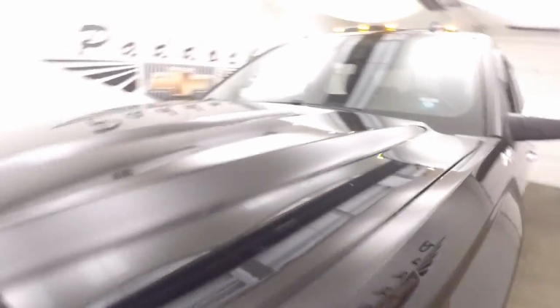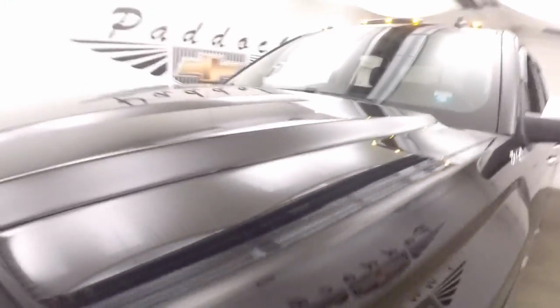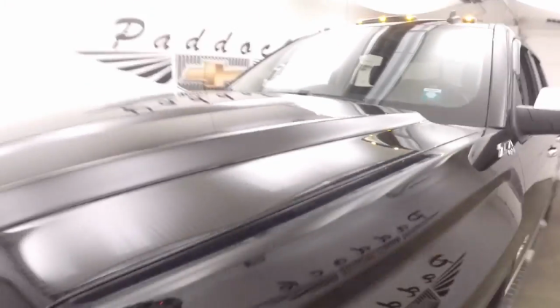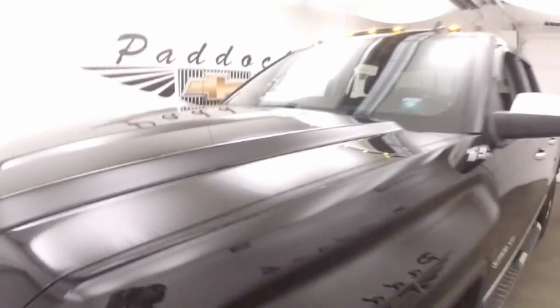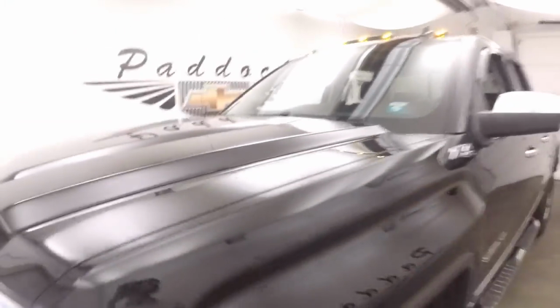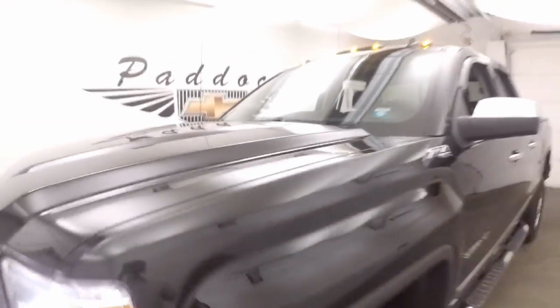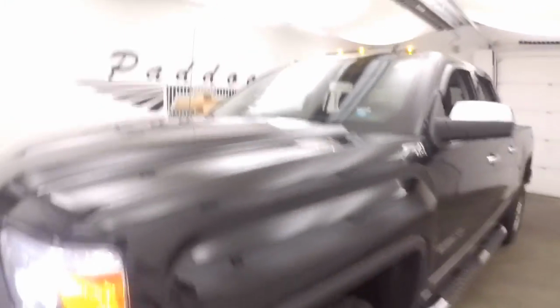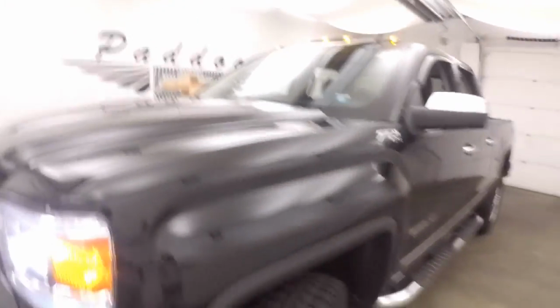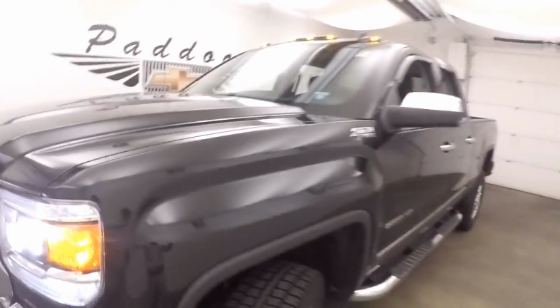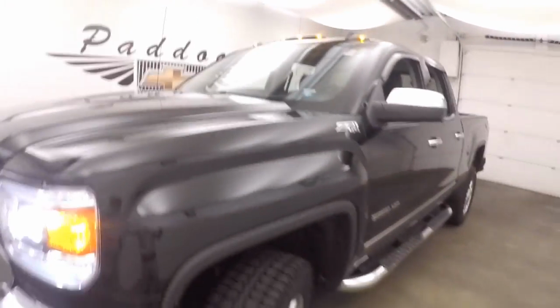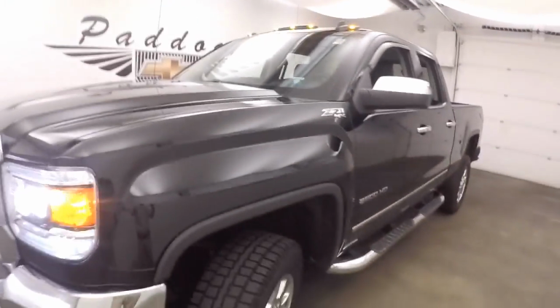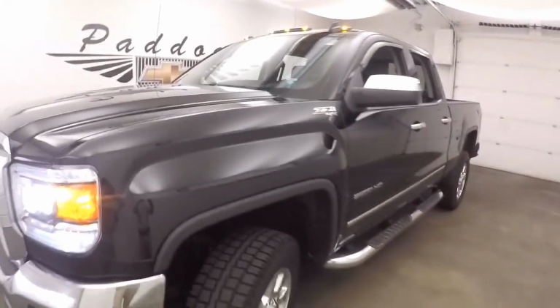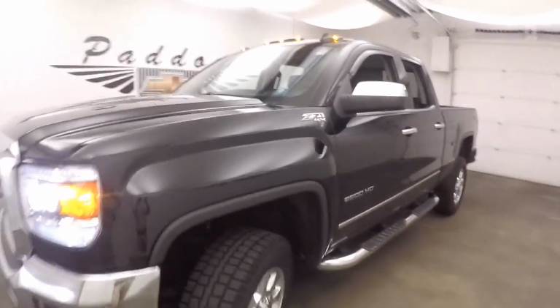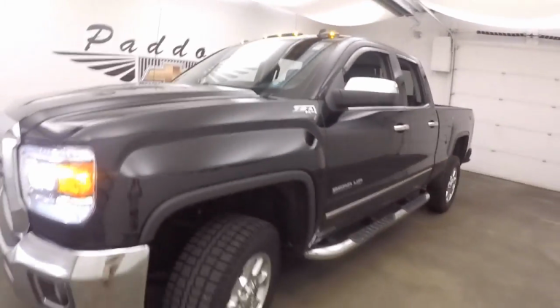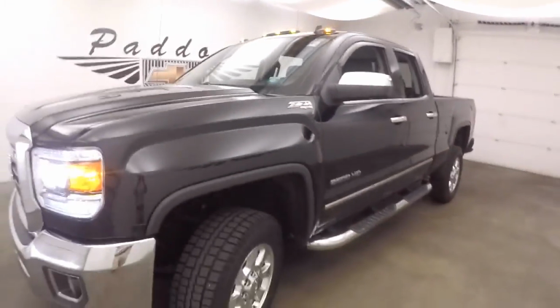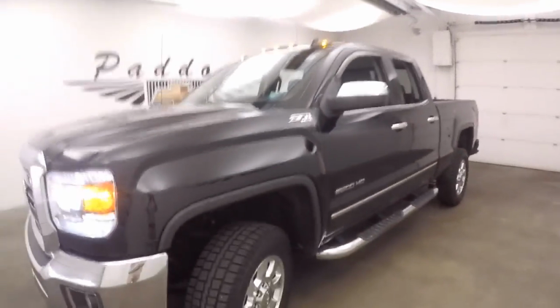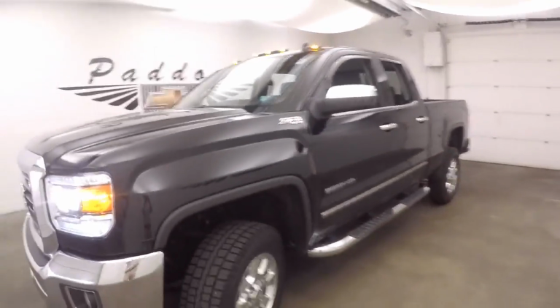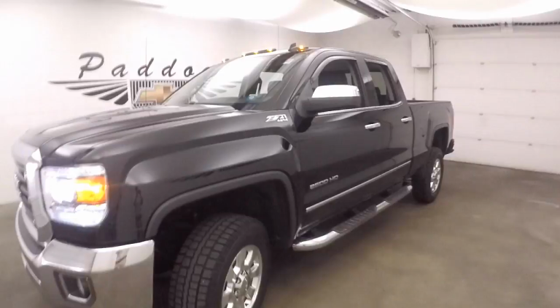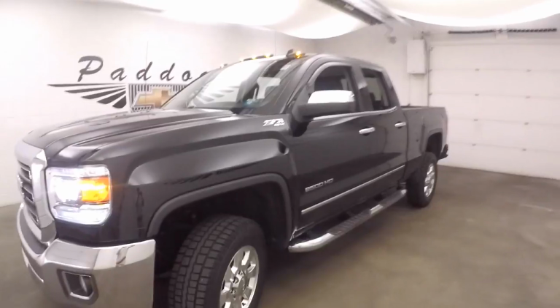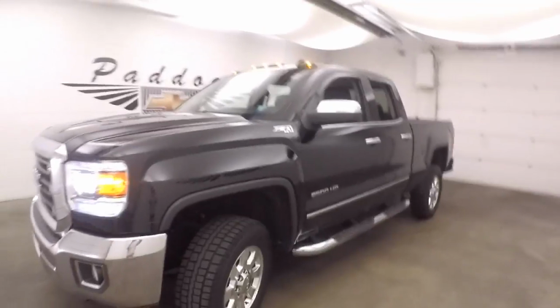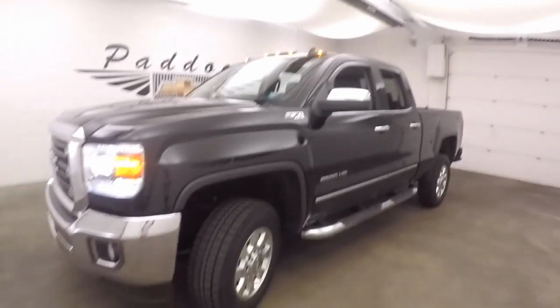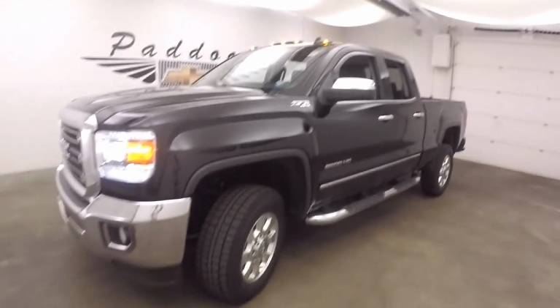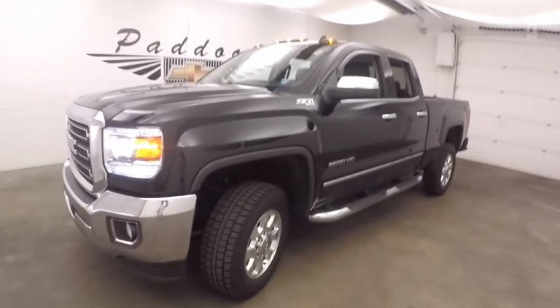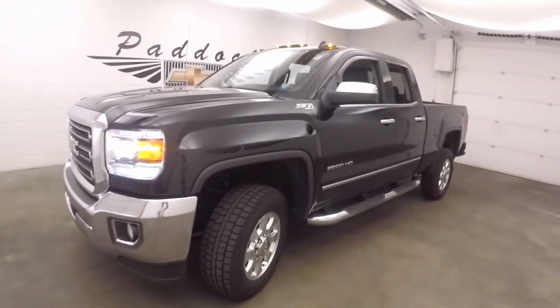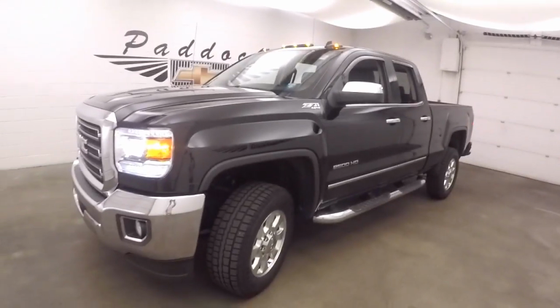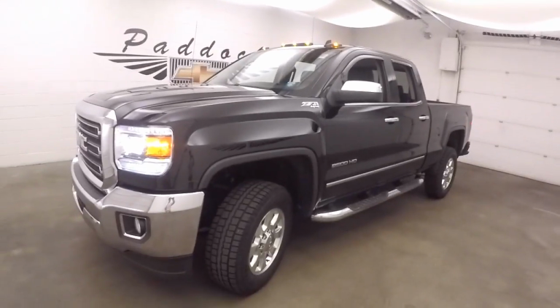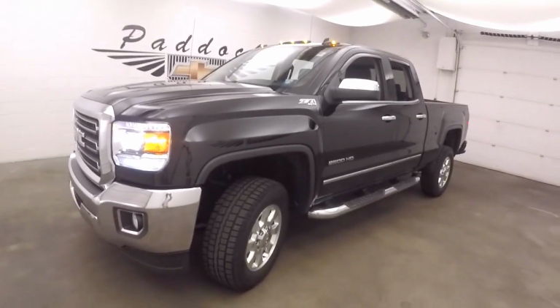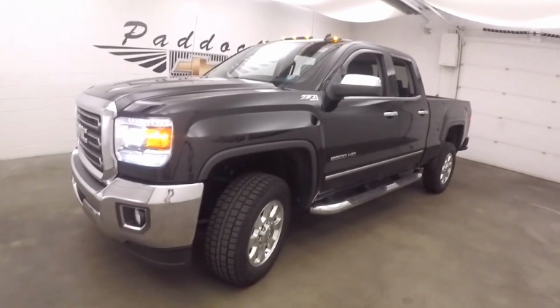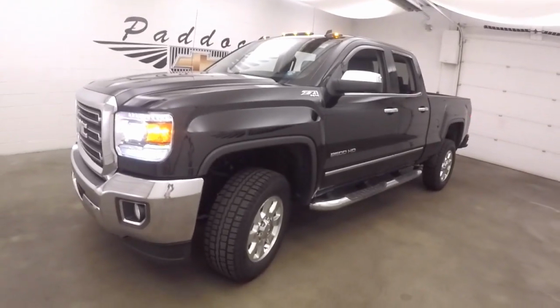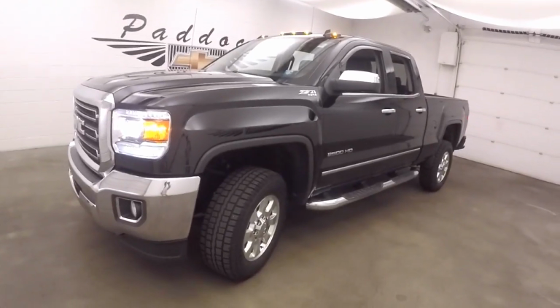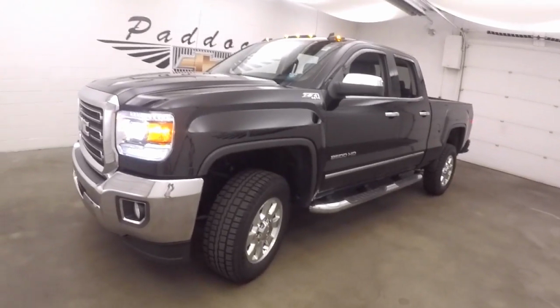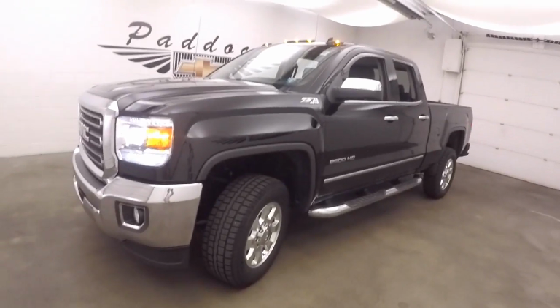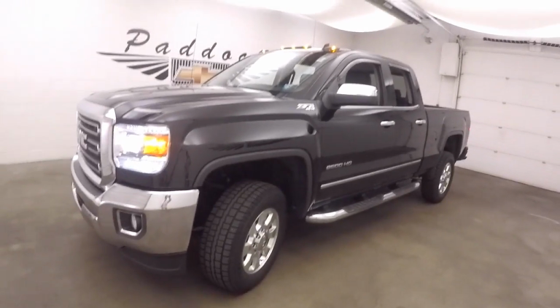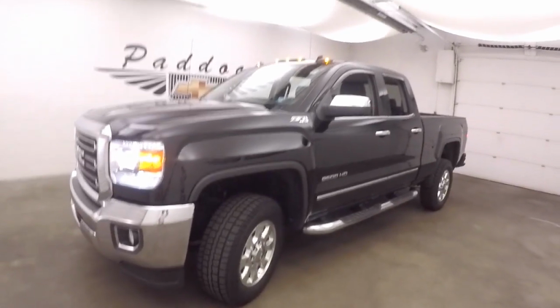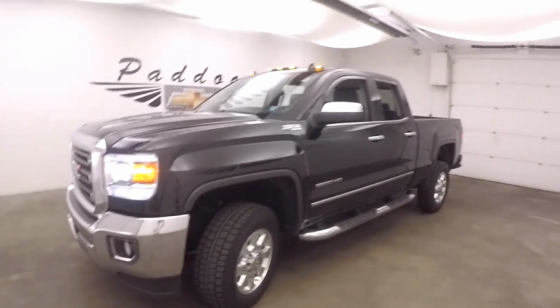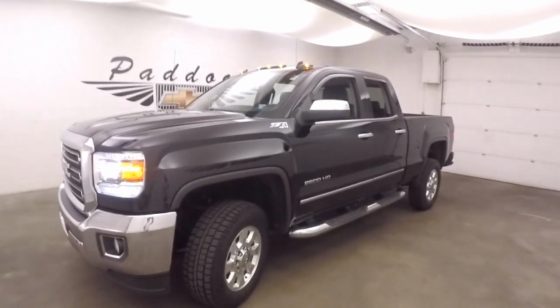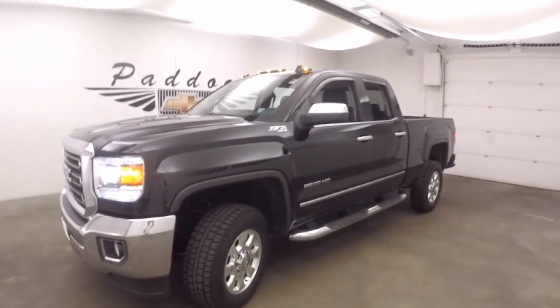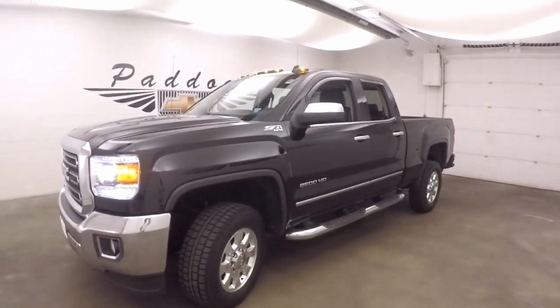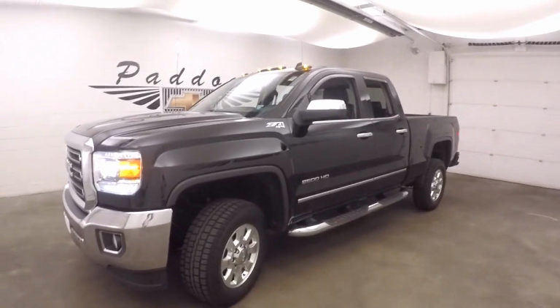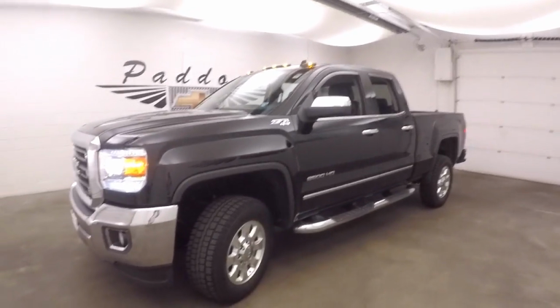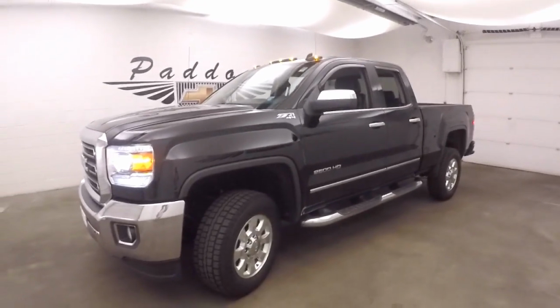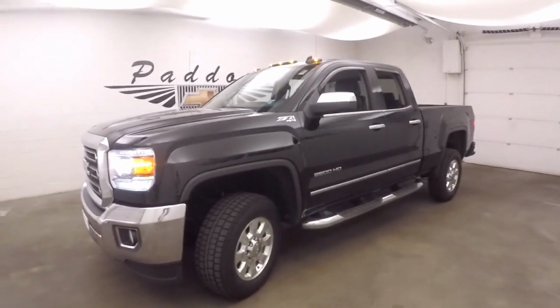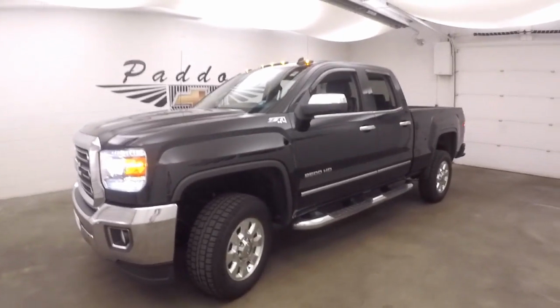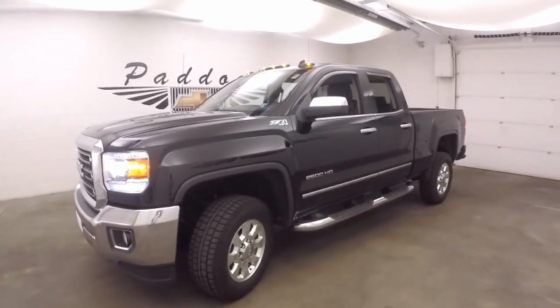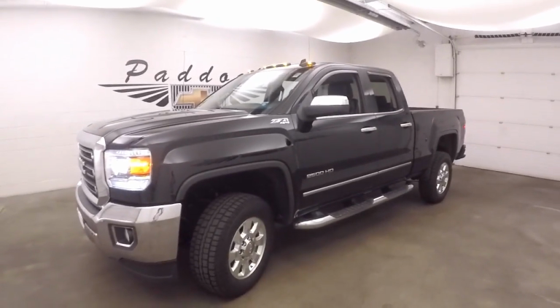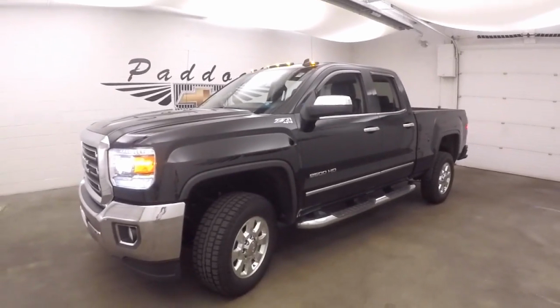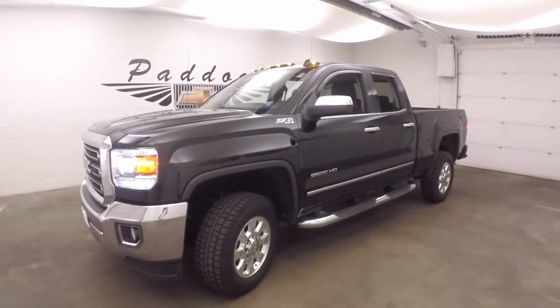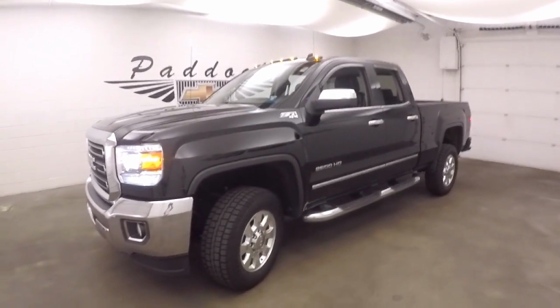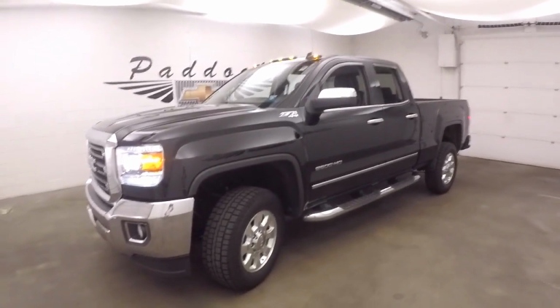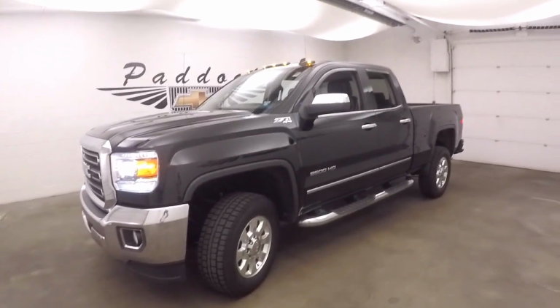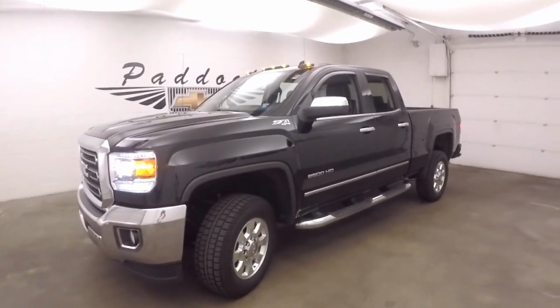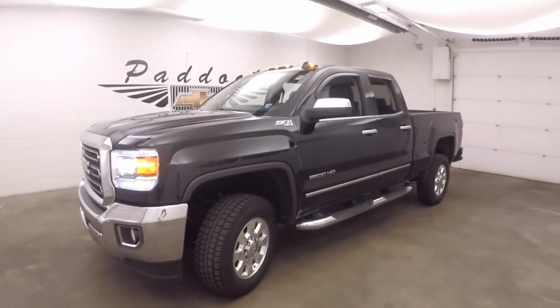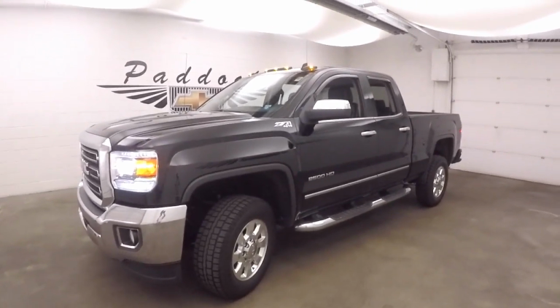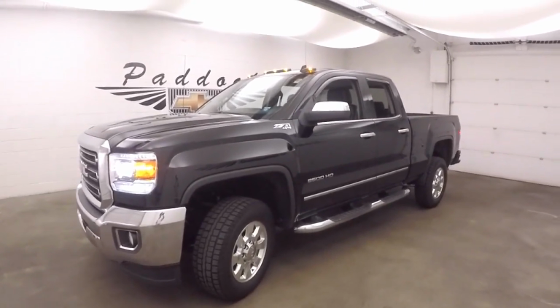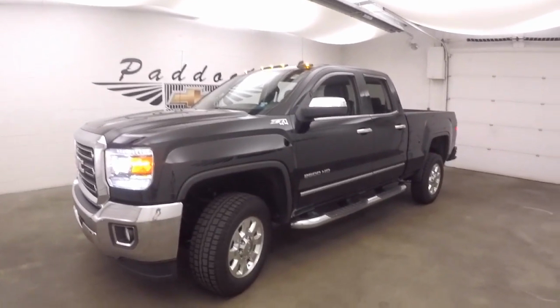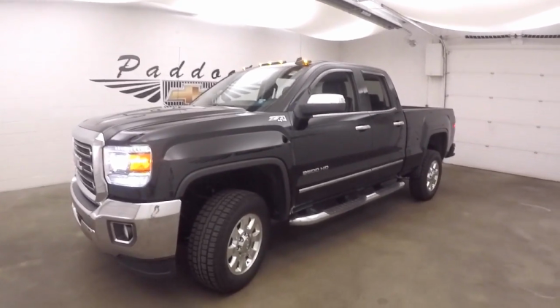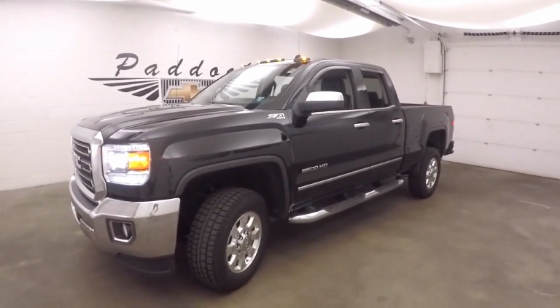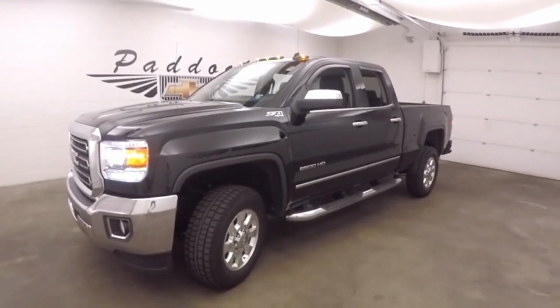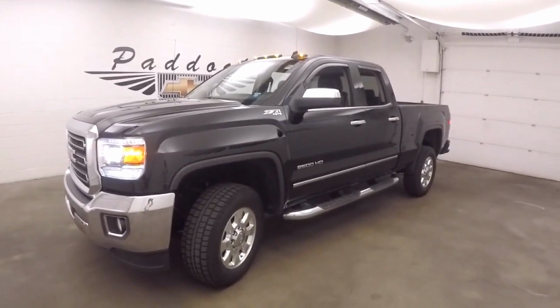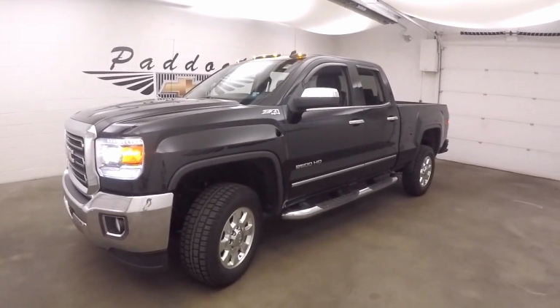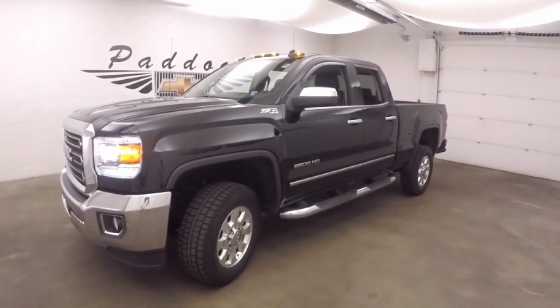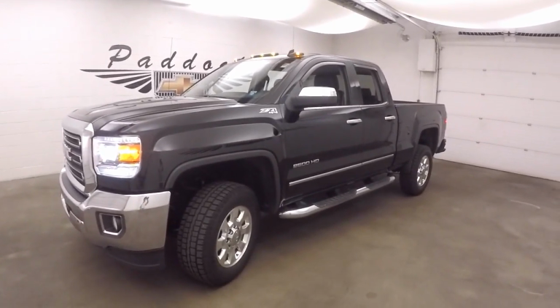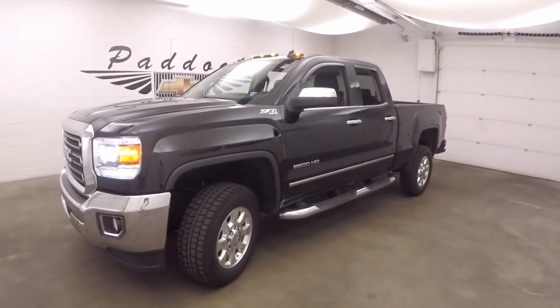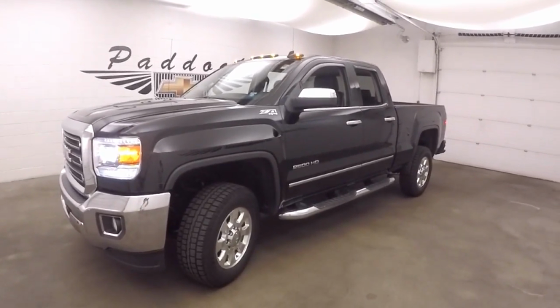It's a 2015 Chevy Silverado 2500 HD Z71 4x4.